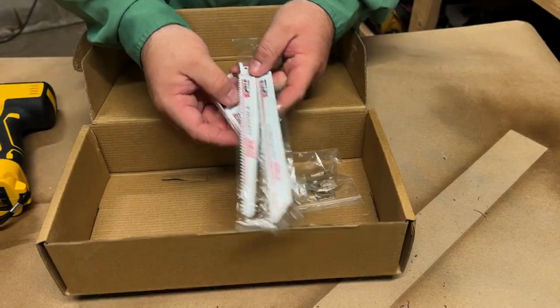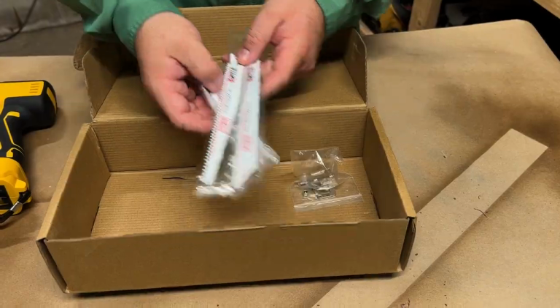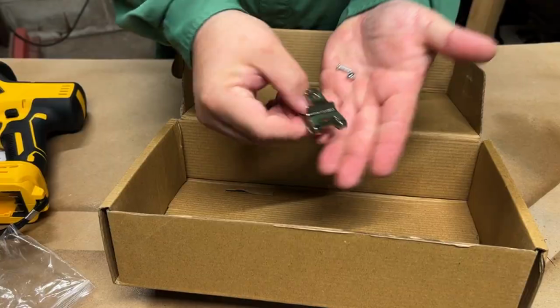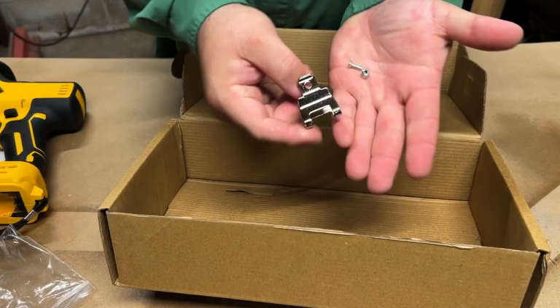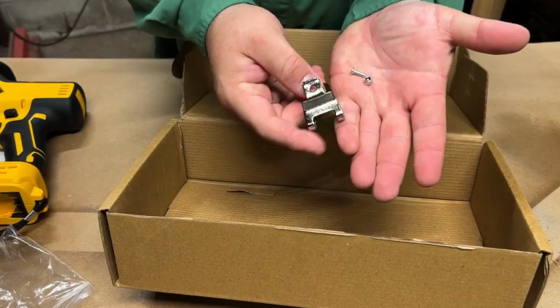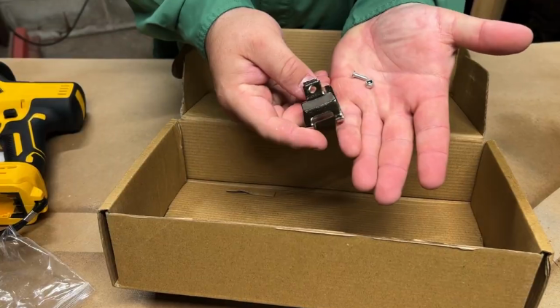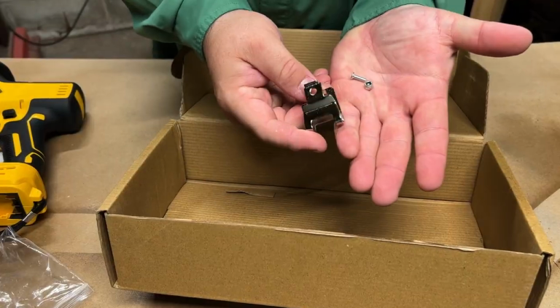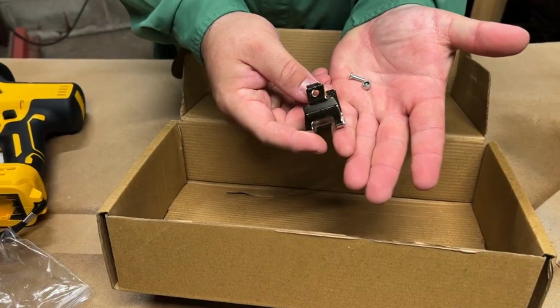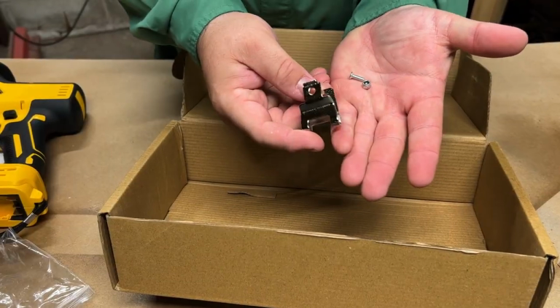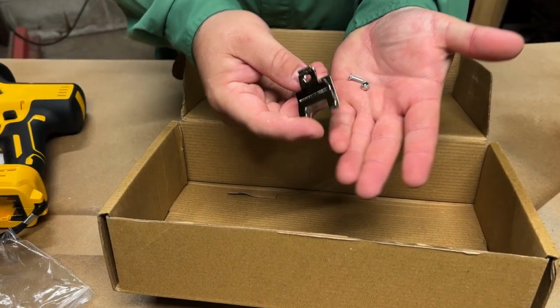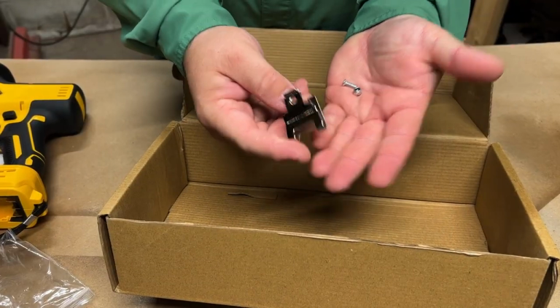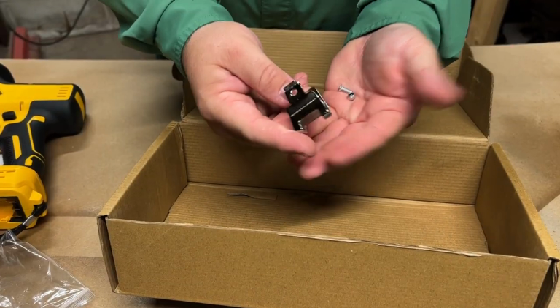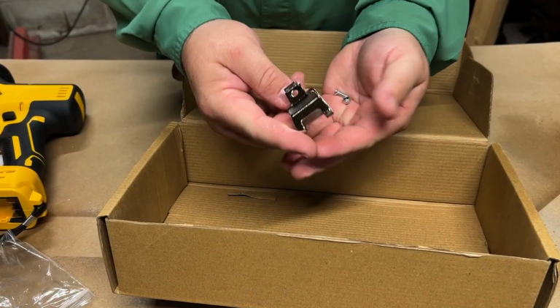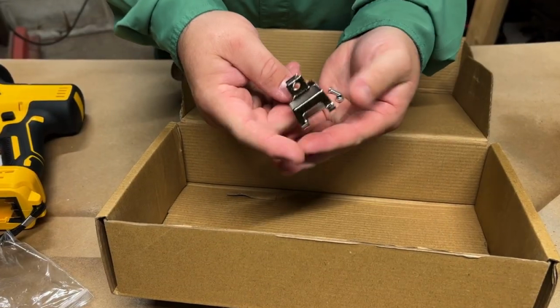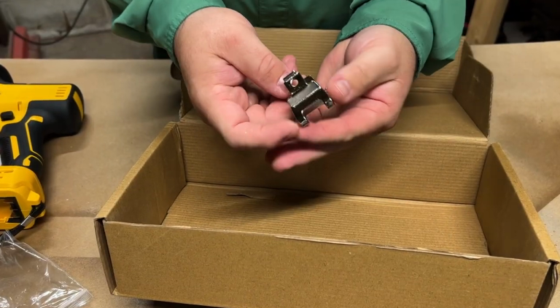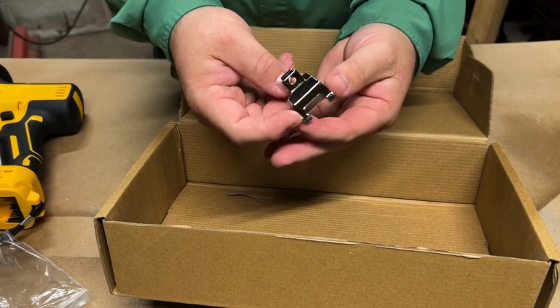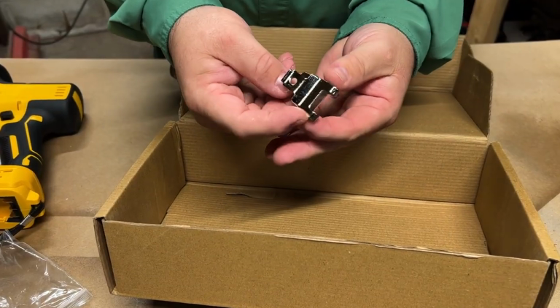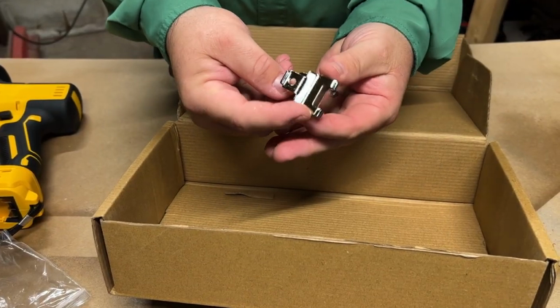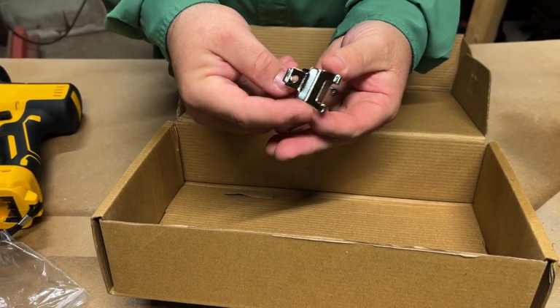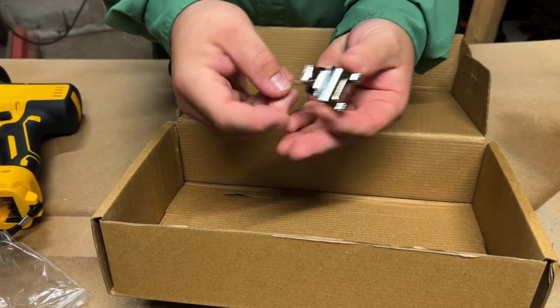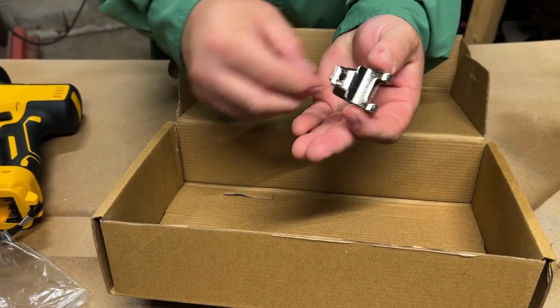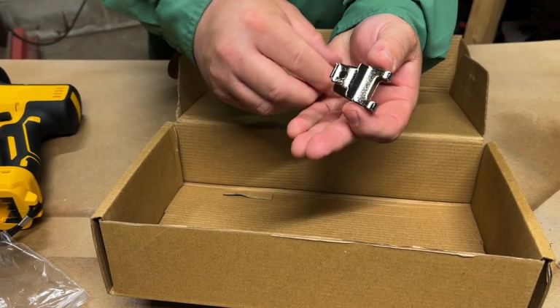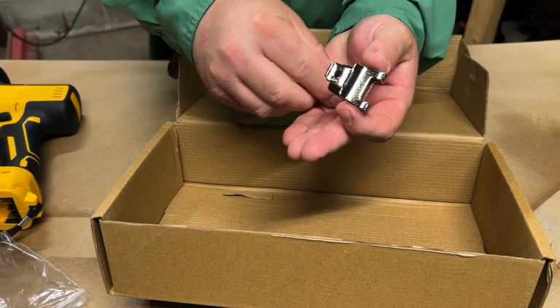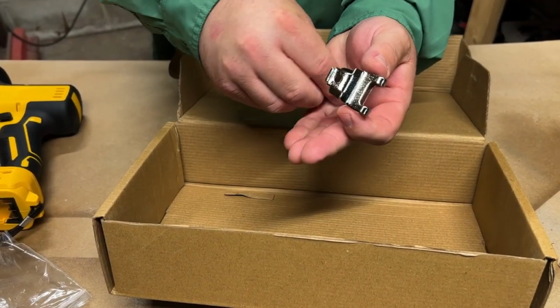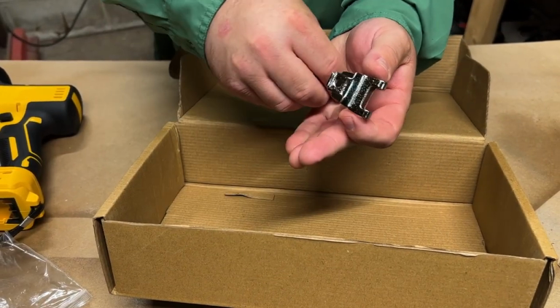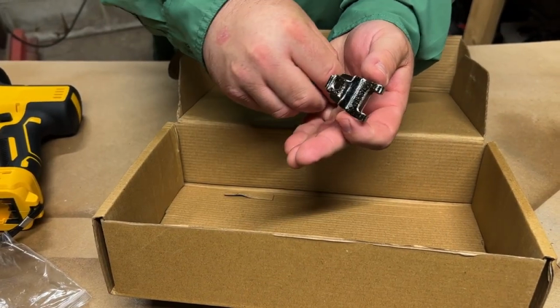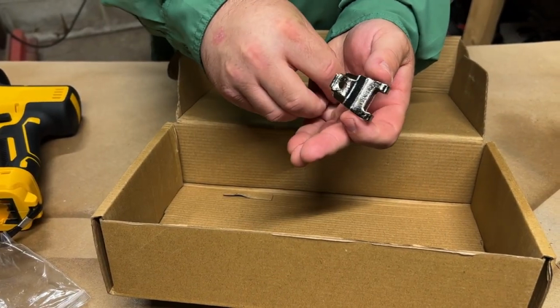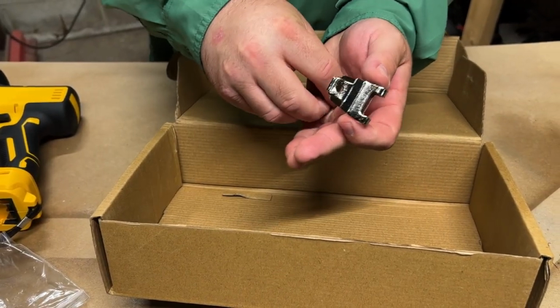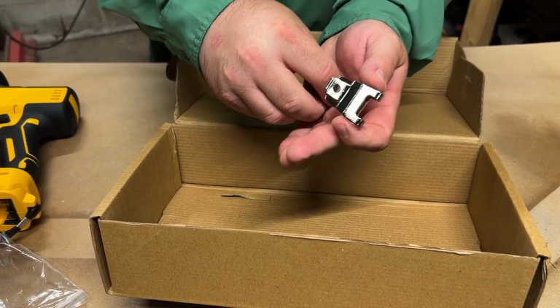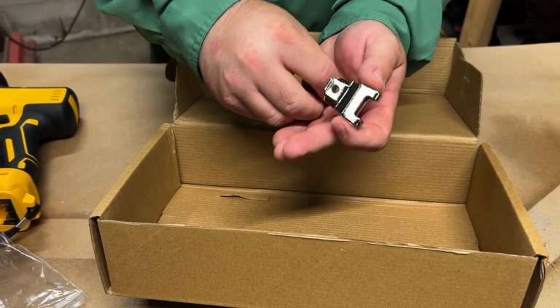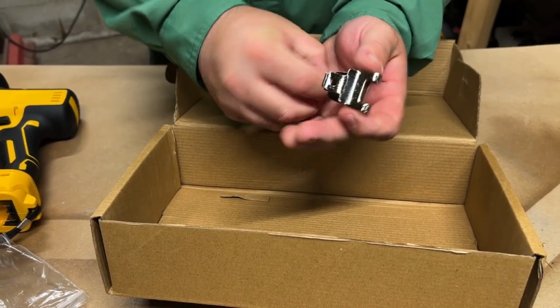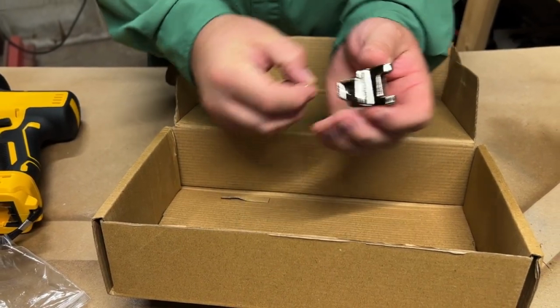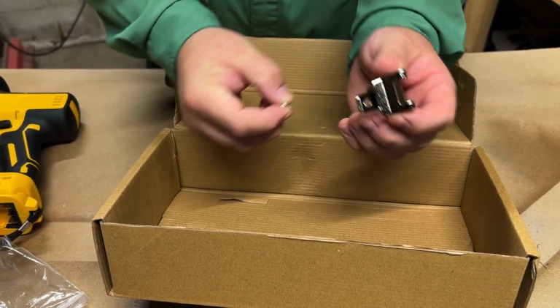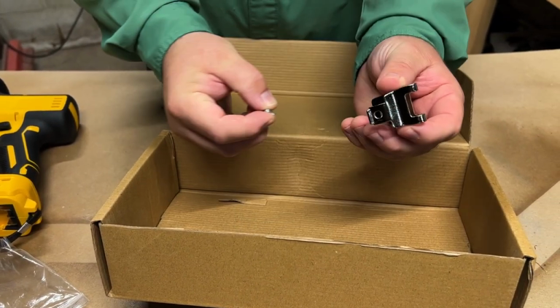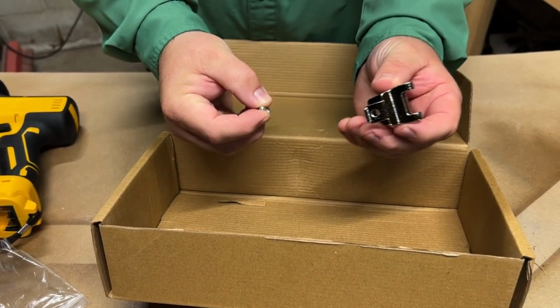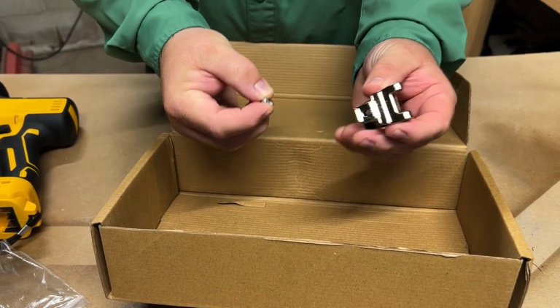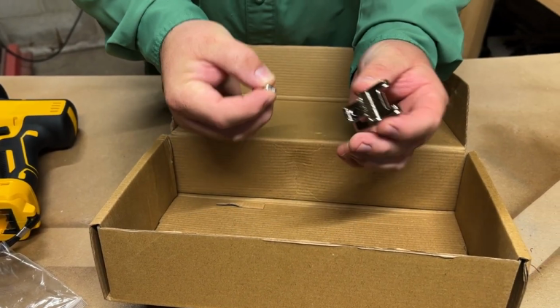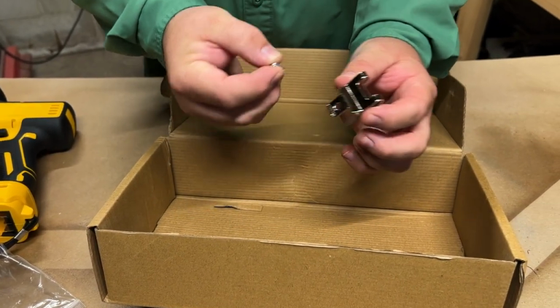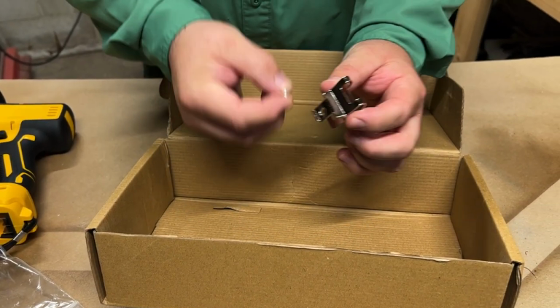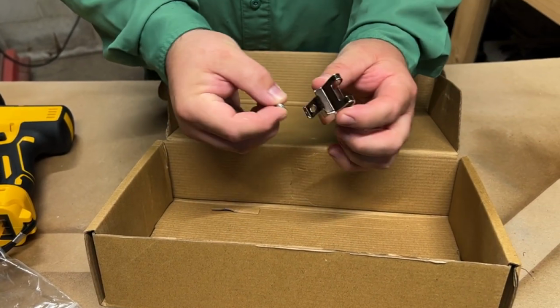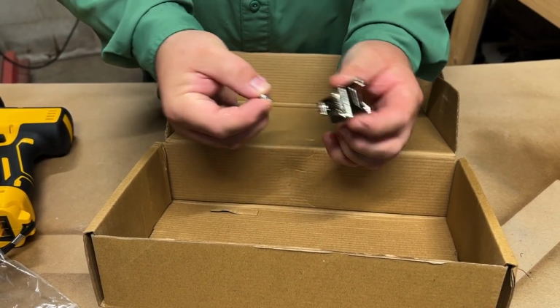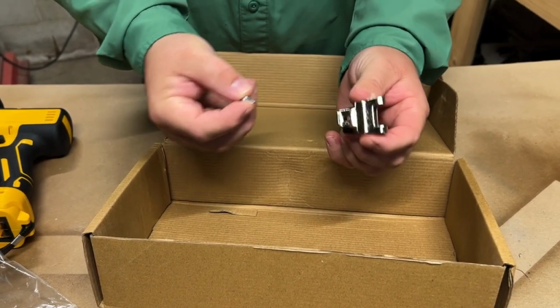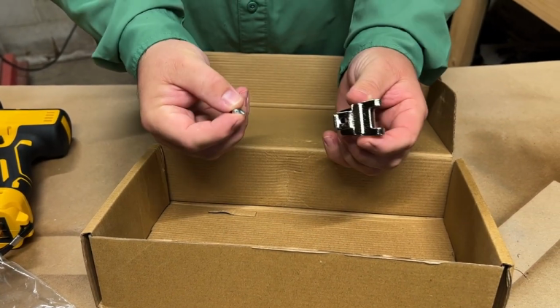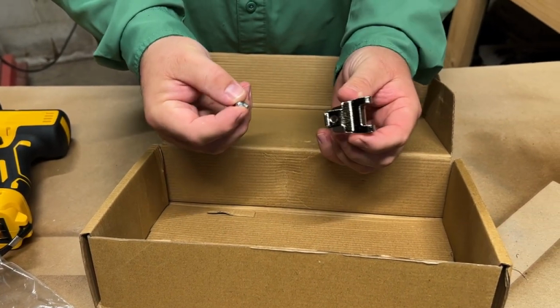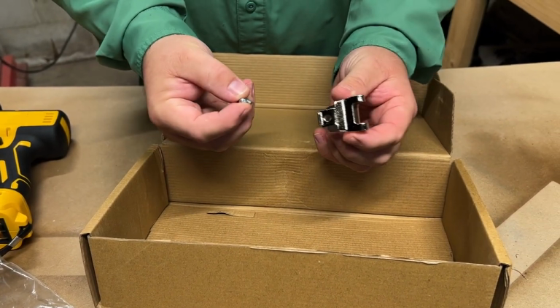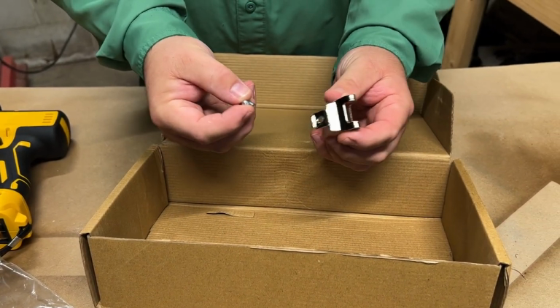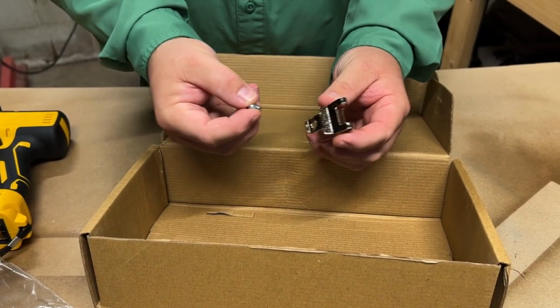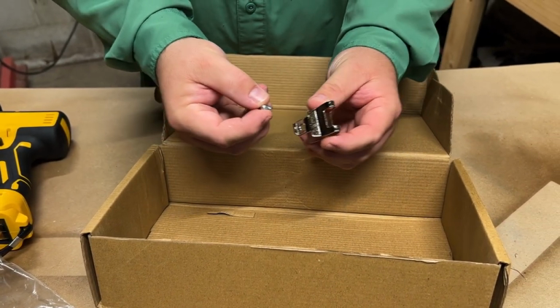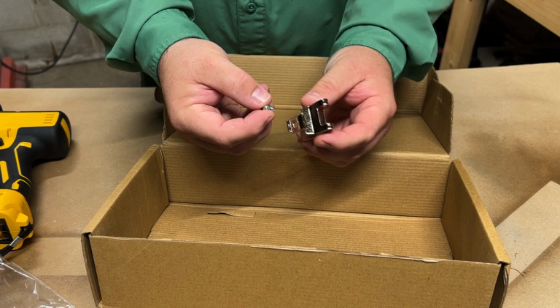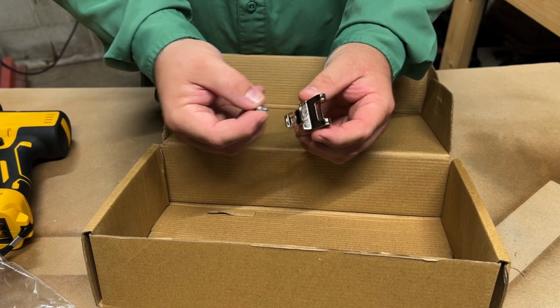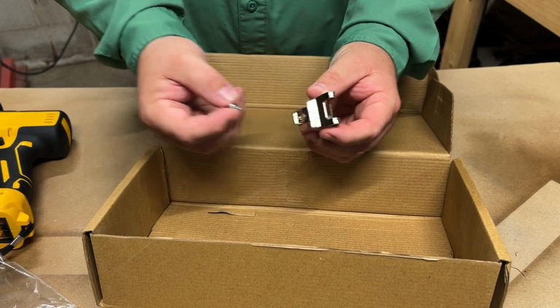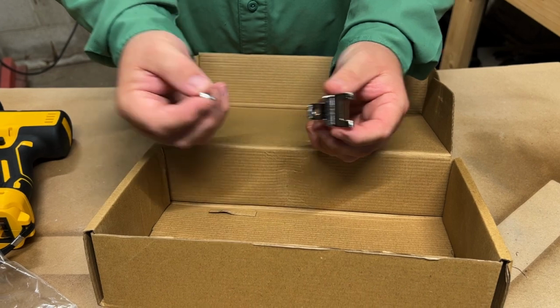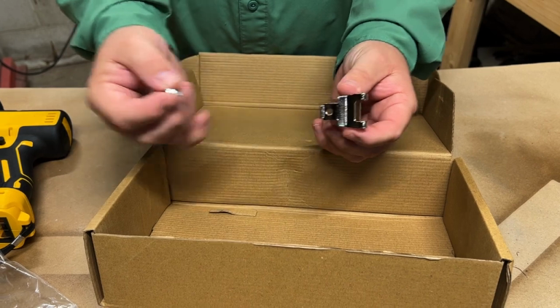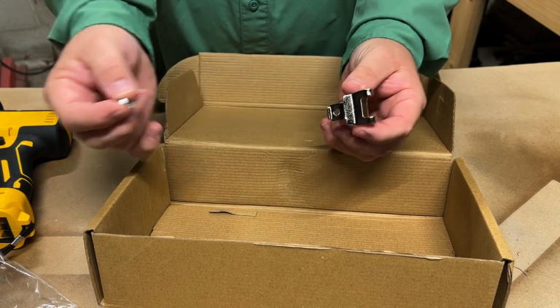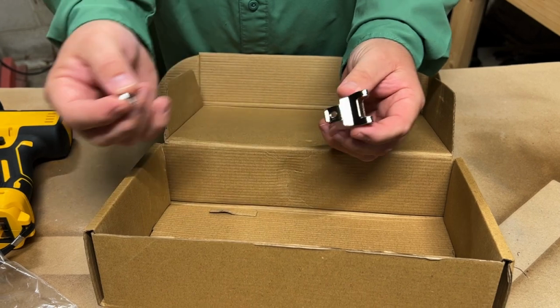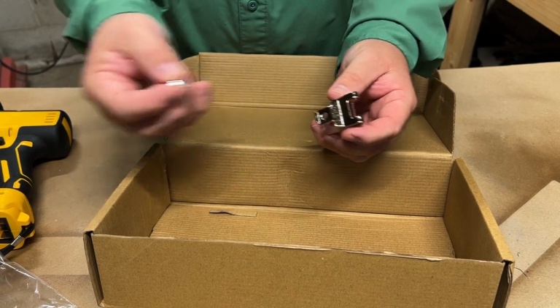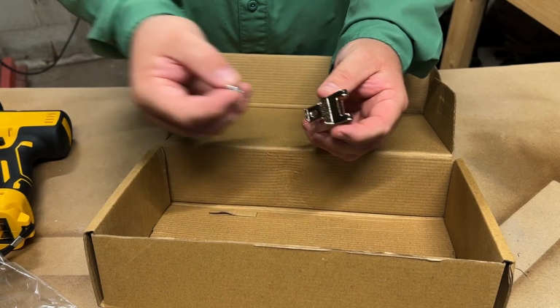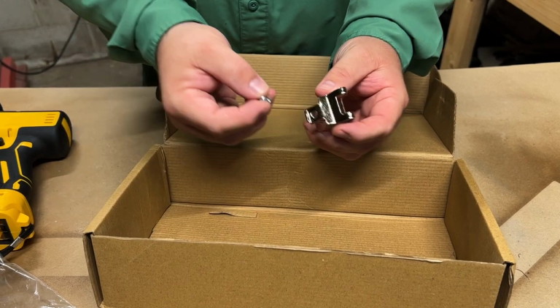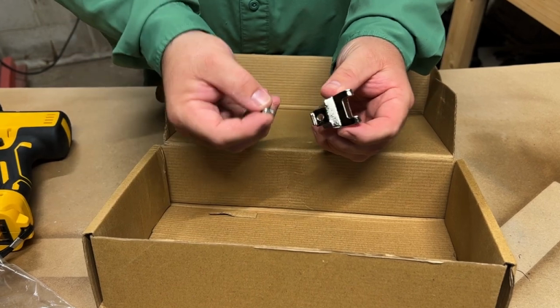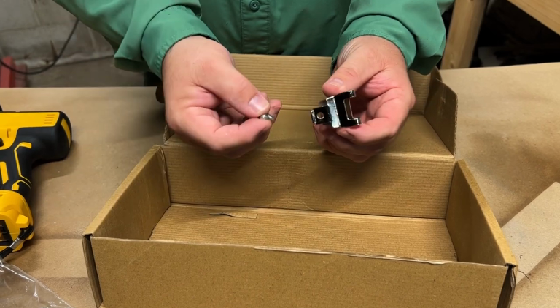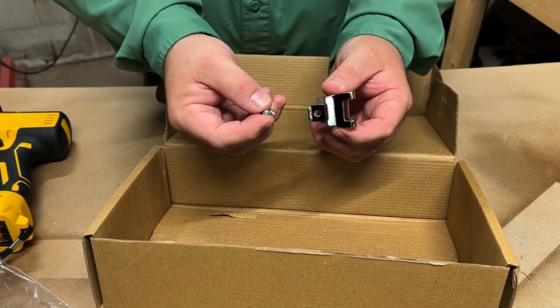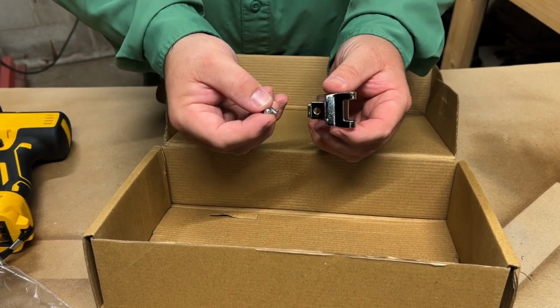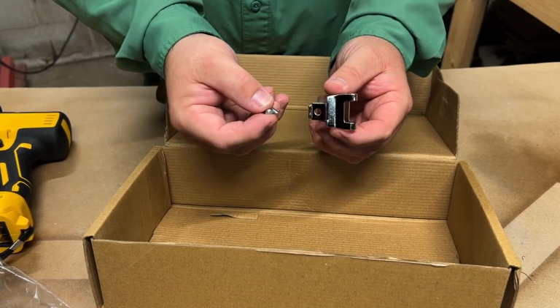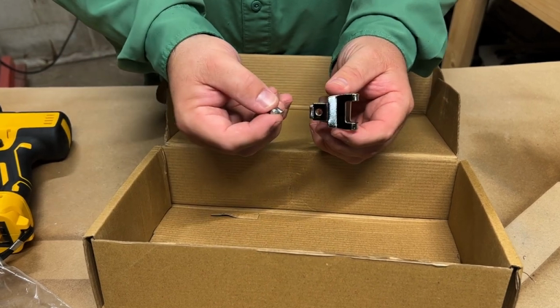And then lastly, it comes with this clip, so you can actually put this little belt clip onto your reciprocating saw.